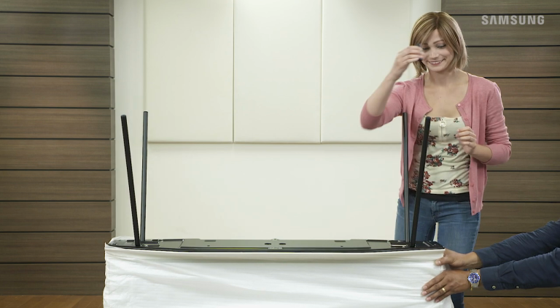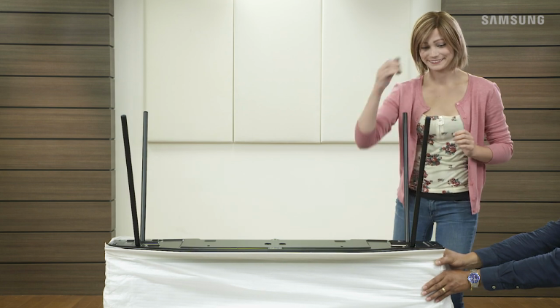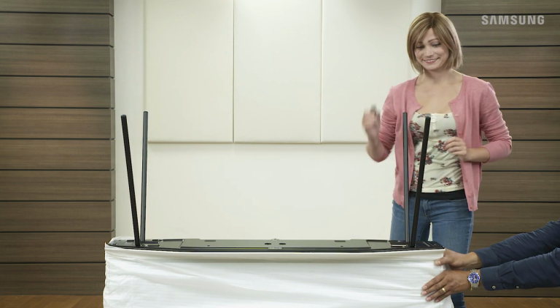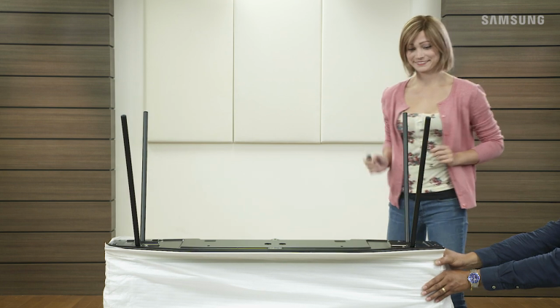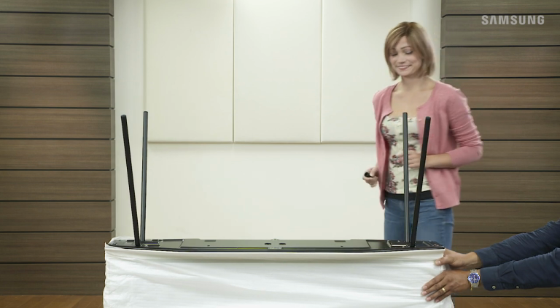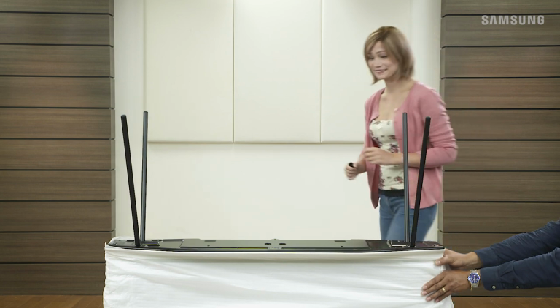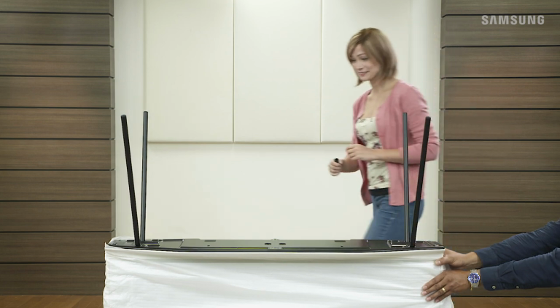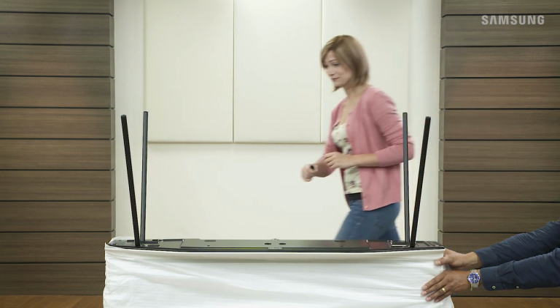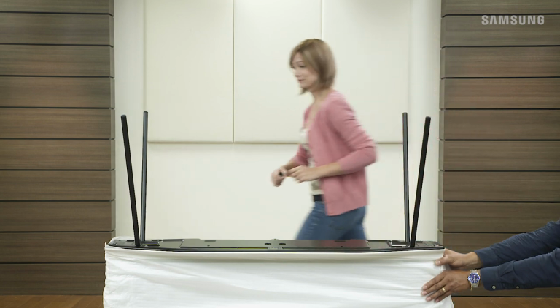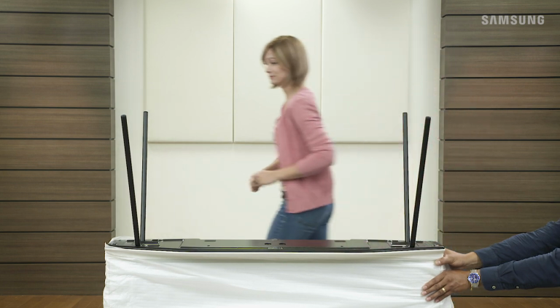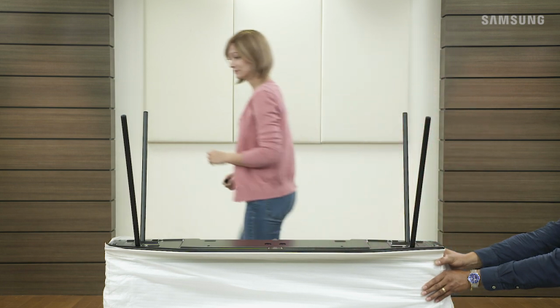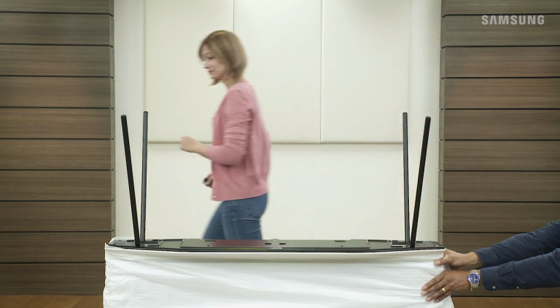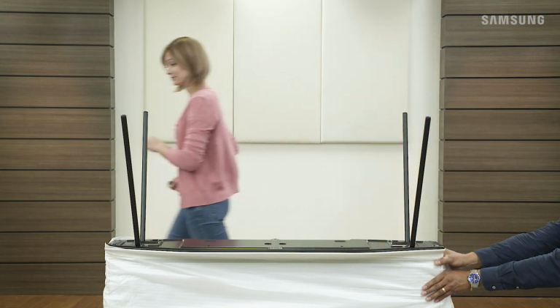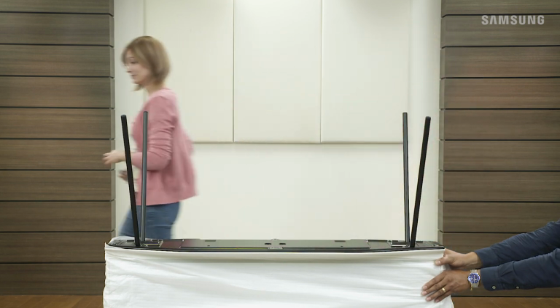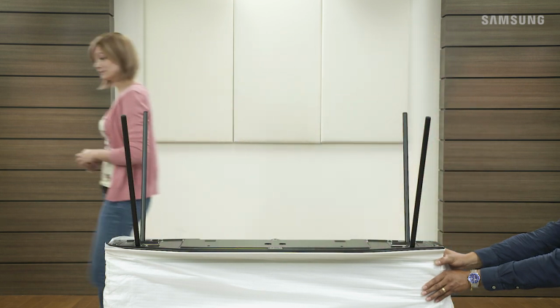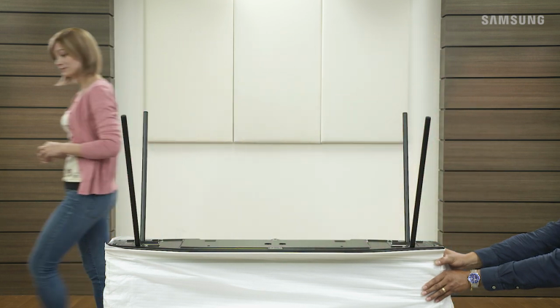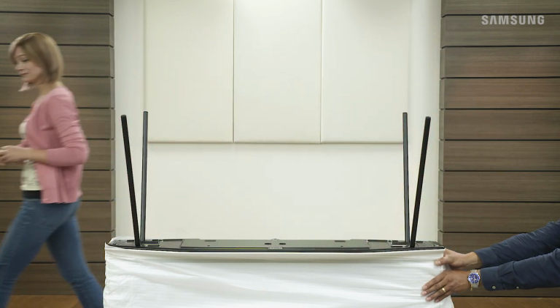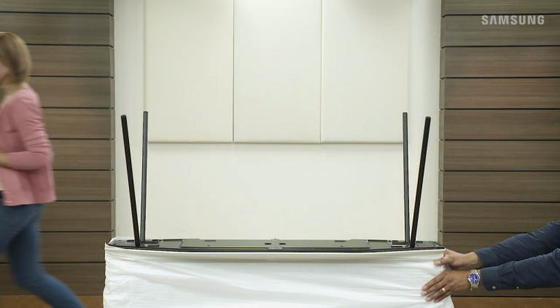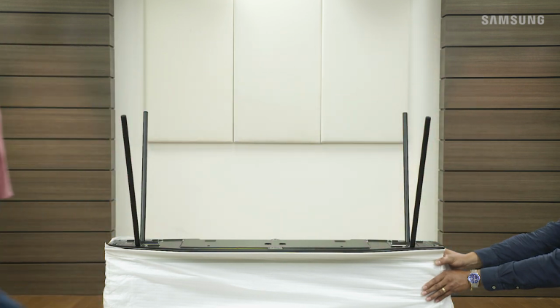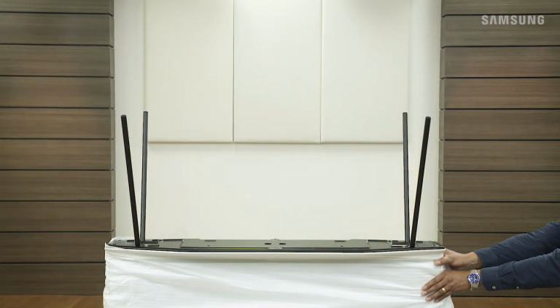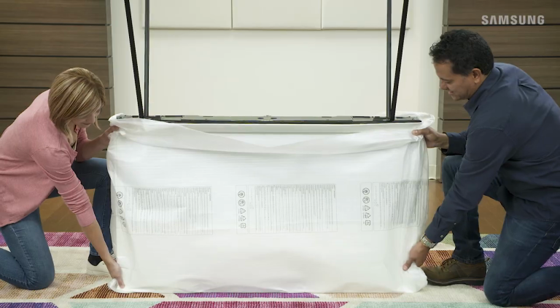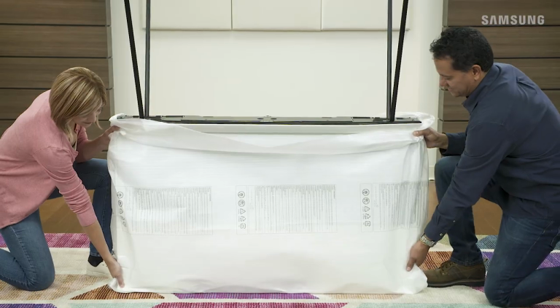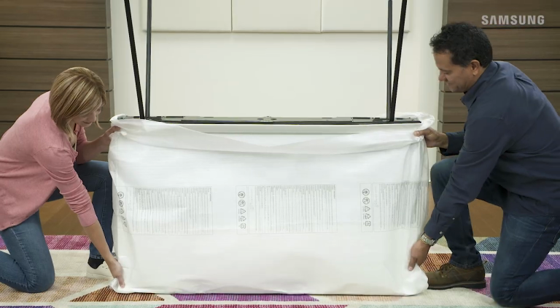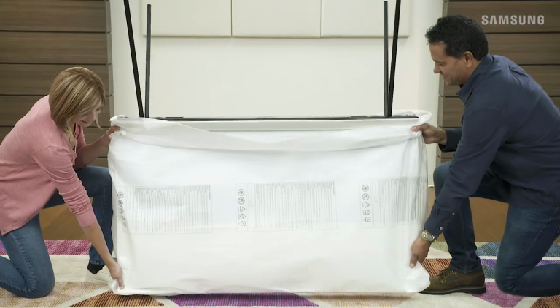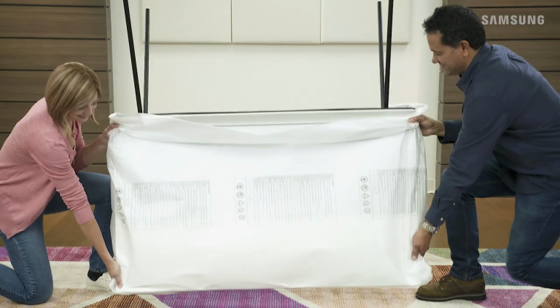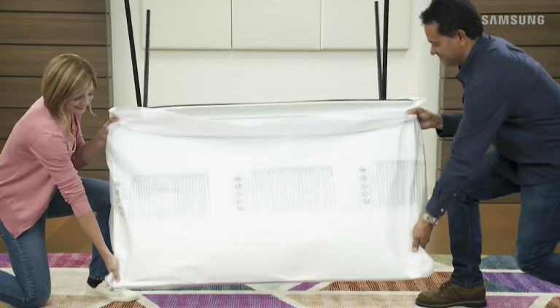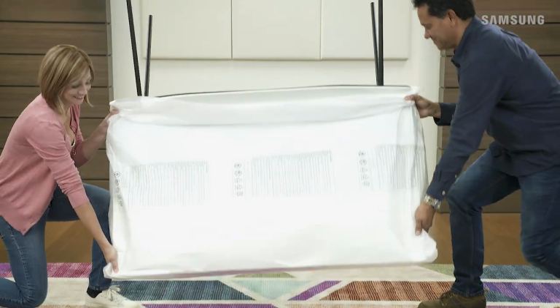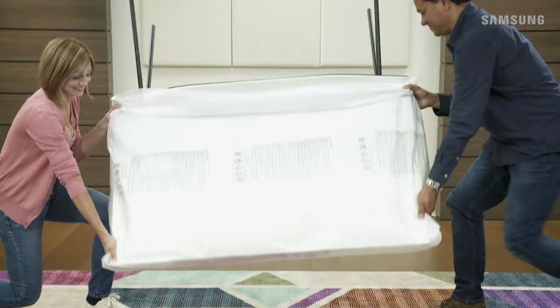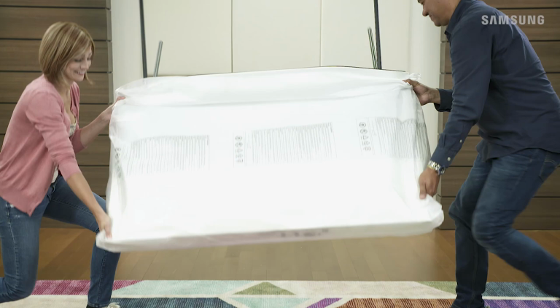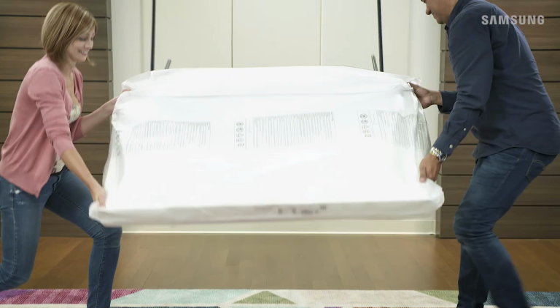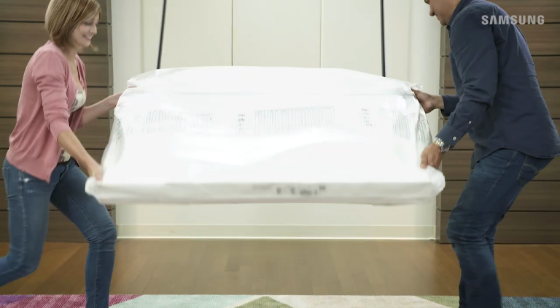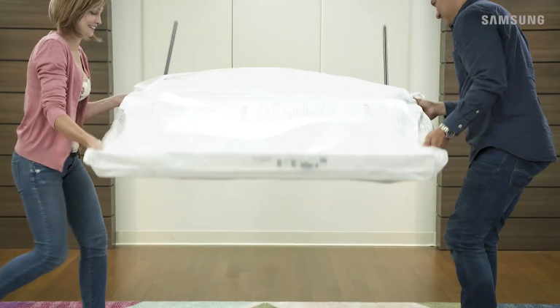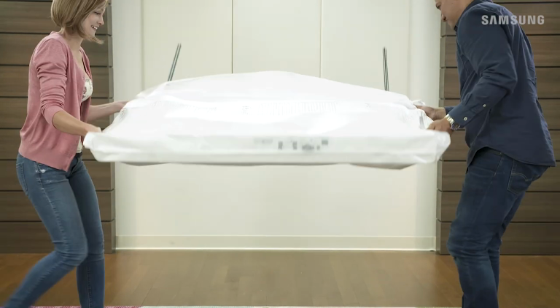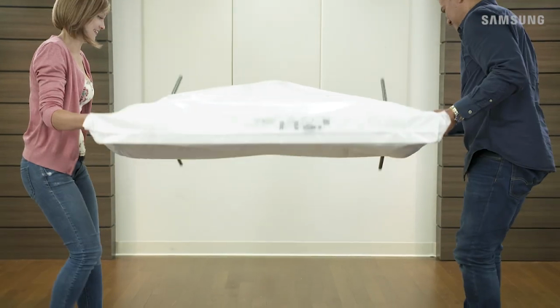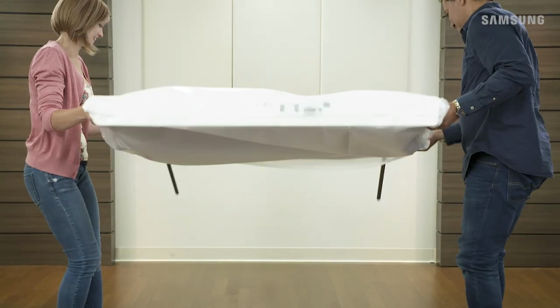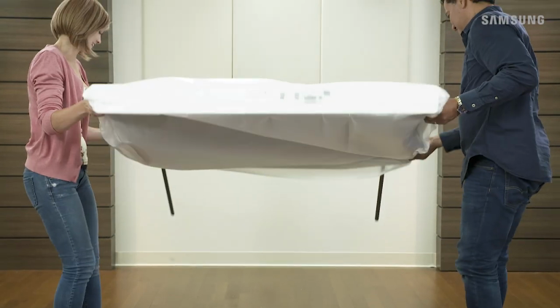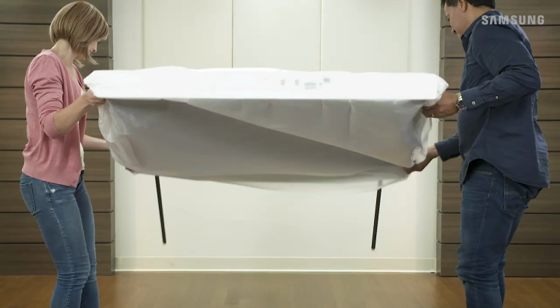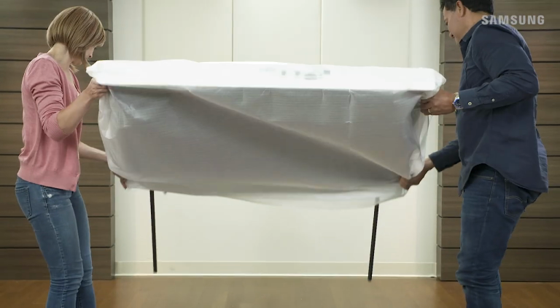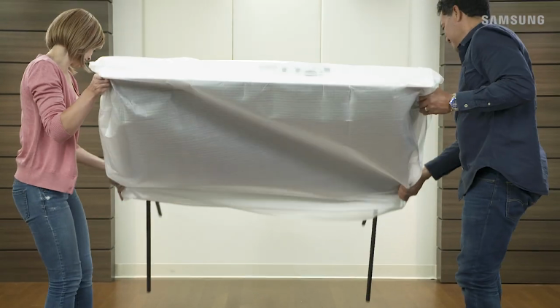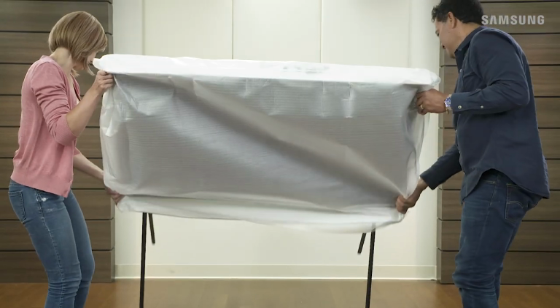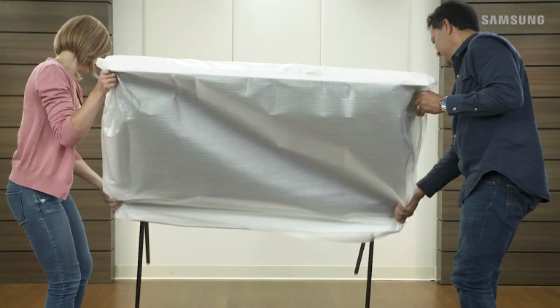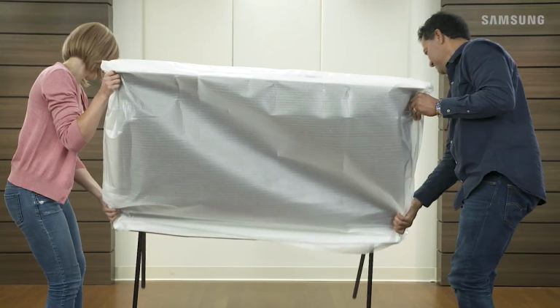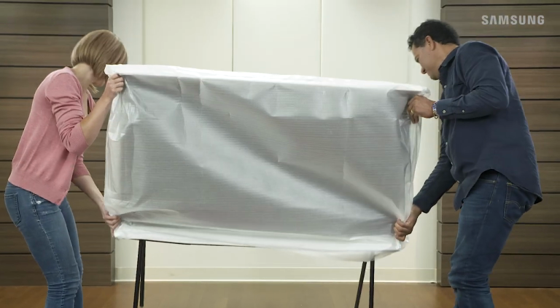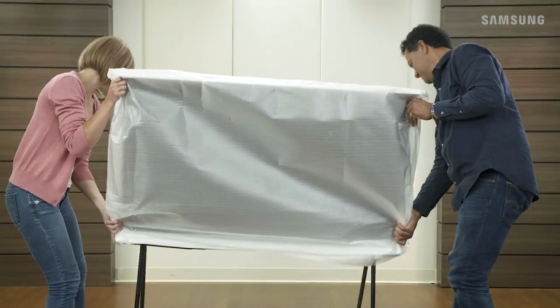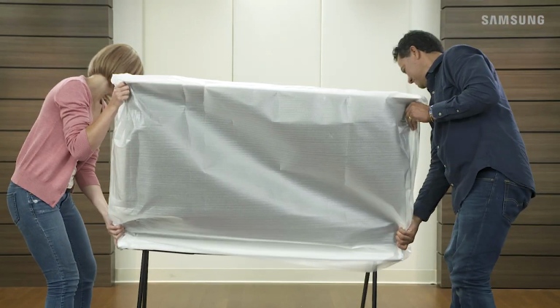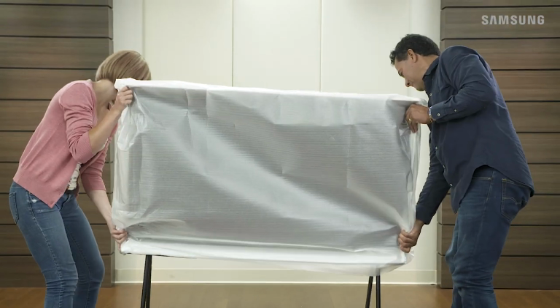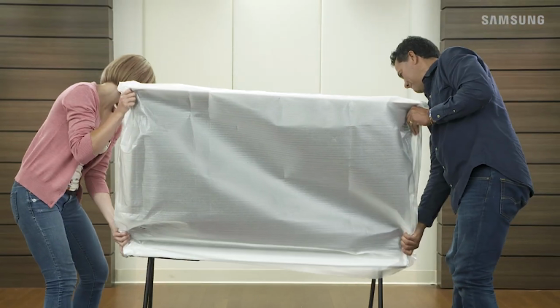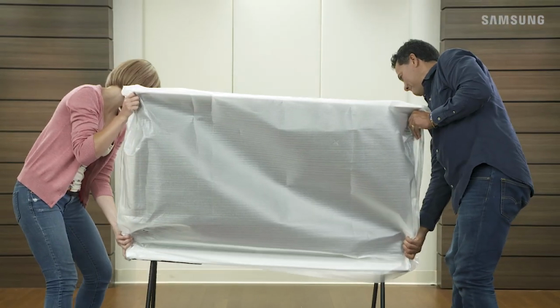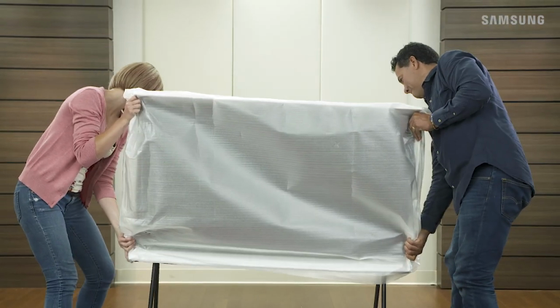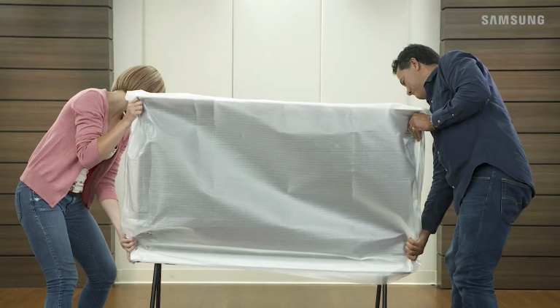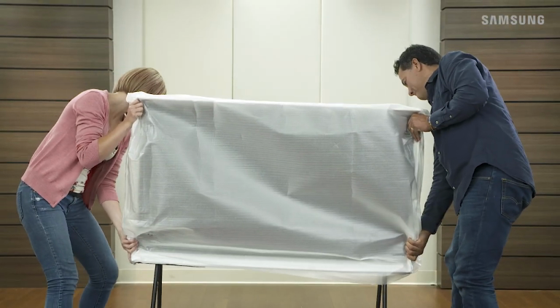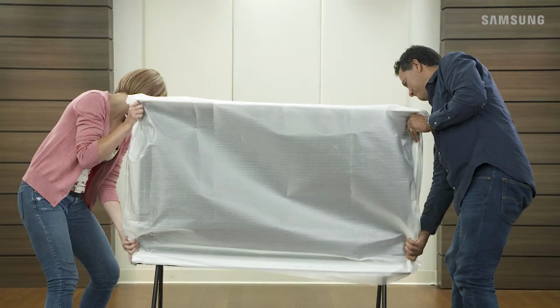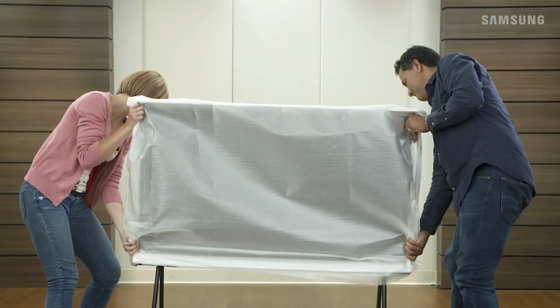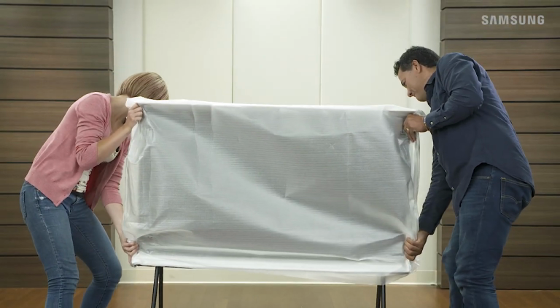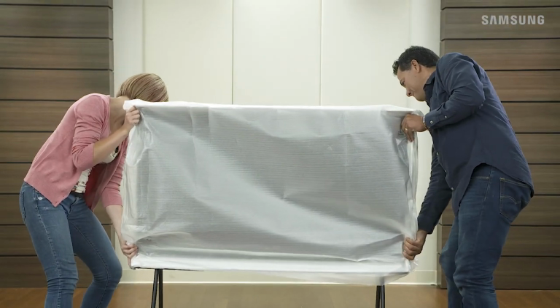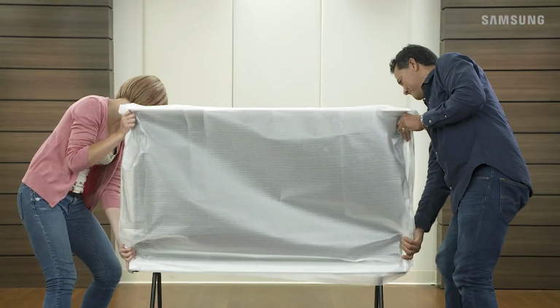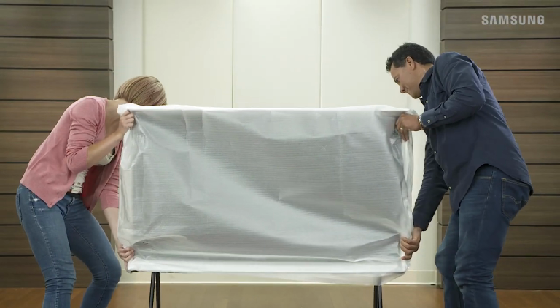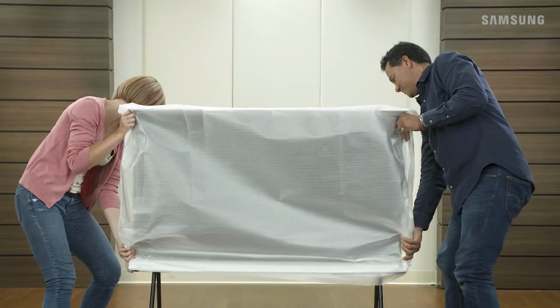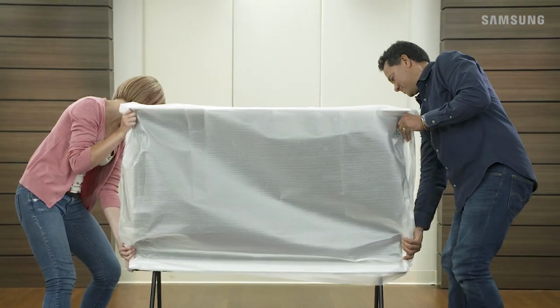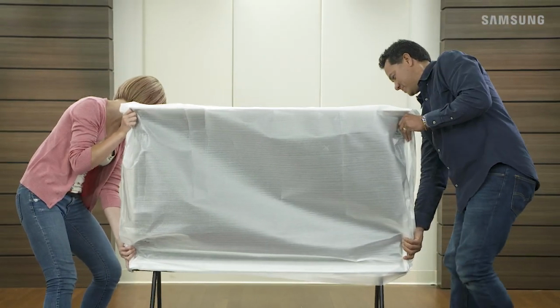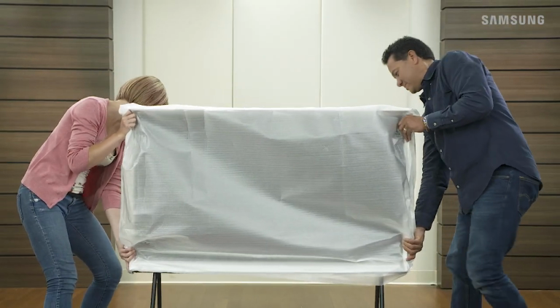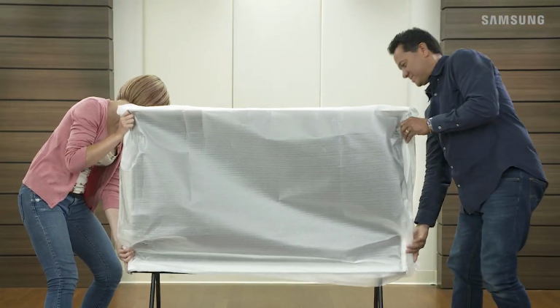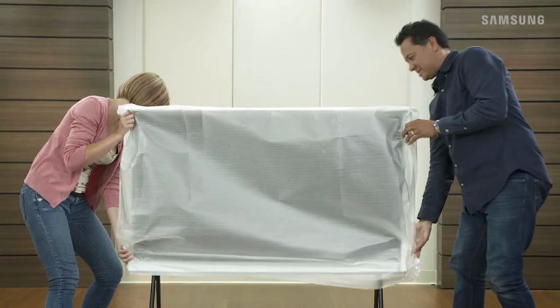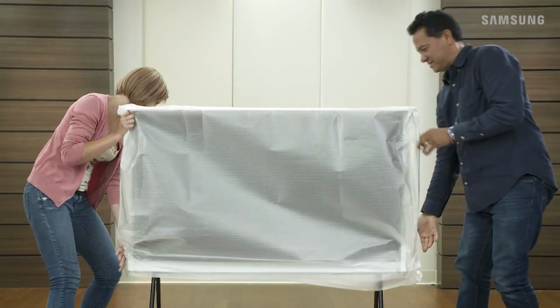With the help of a friend, flip the TV over and move it into place. Be sure to keep your hands on the edges and don't squeeze the TV screen directly.